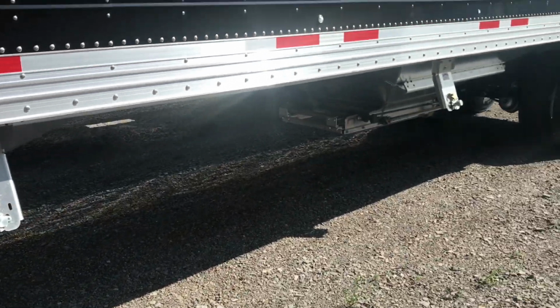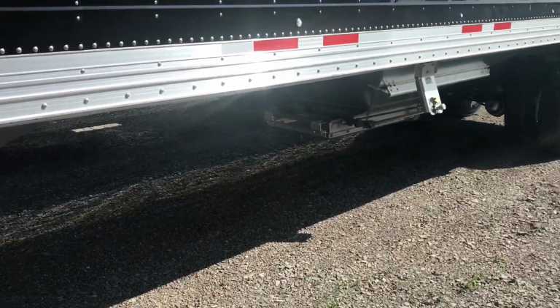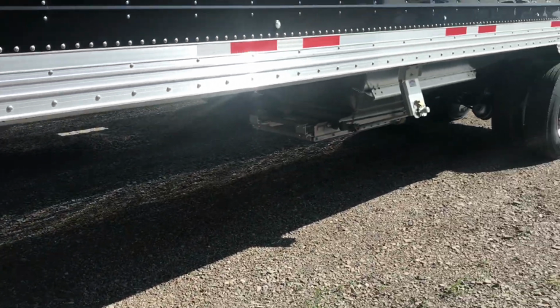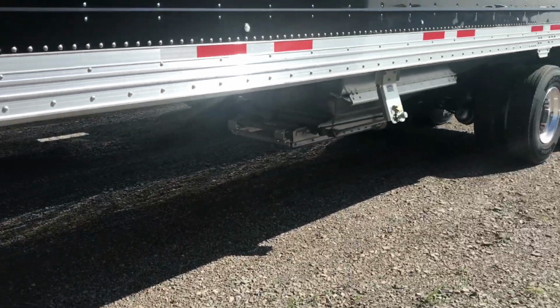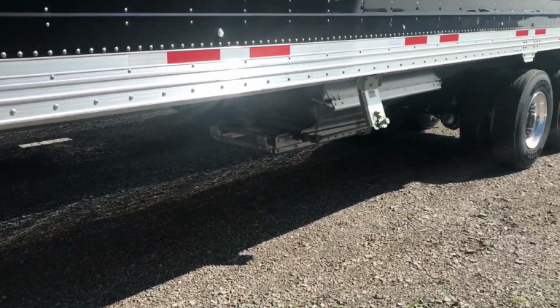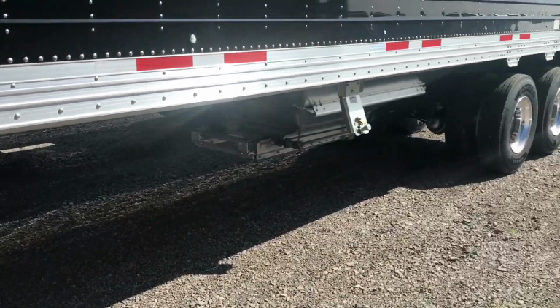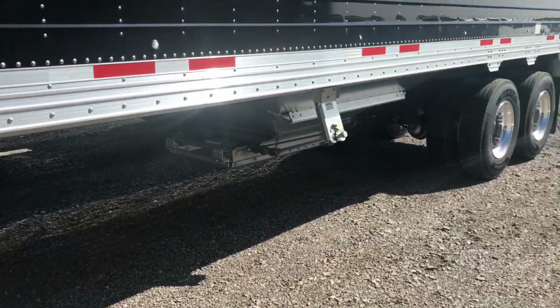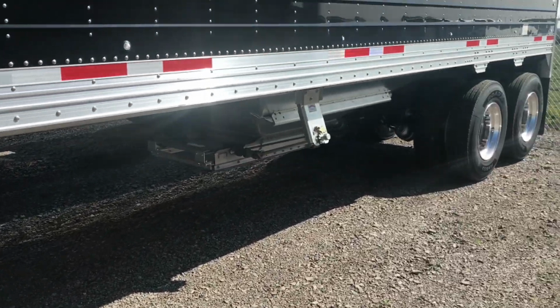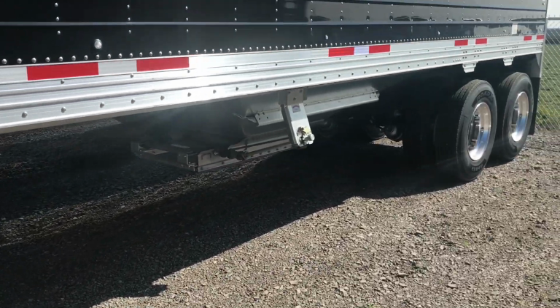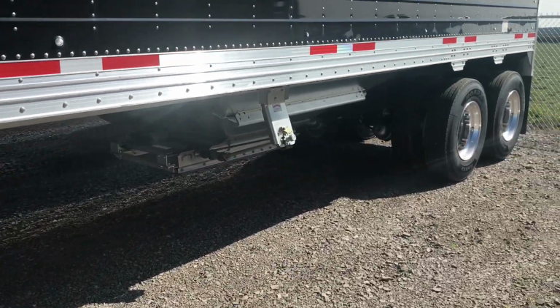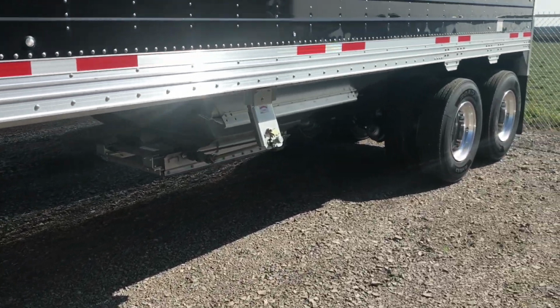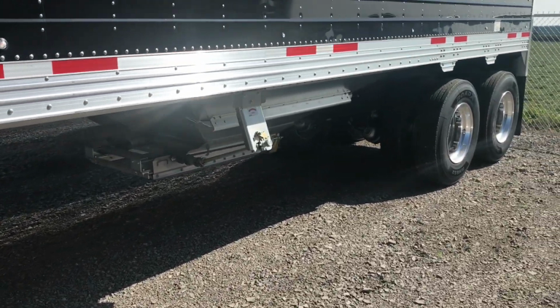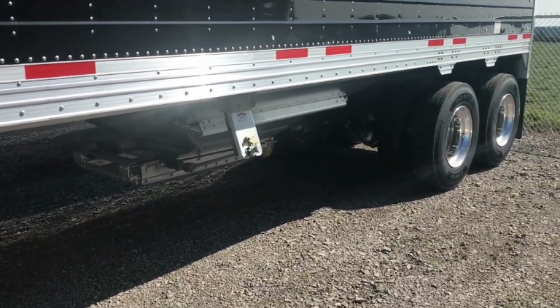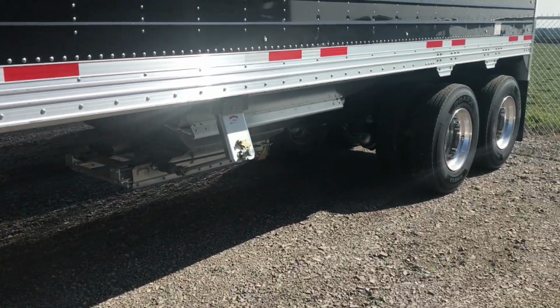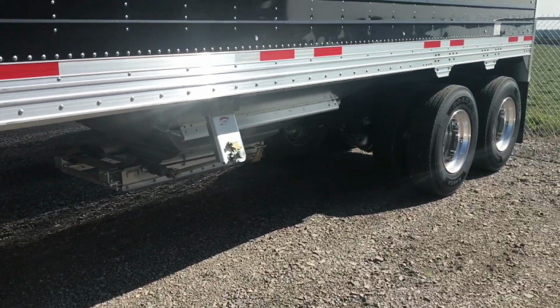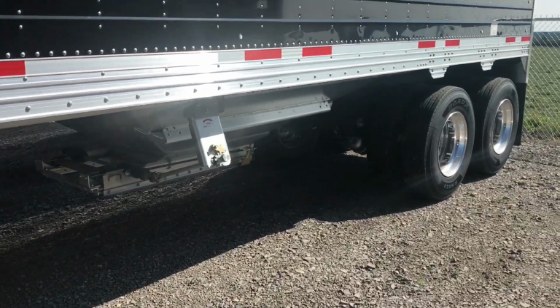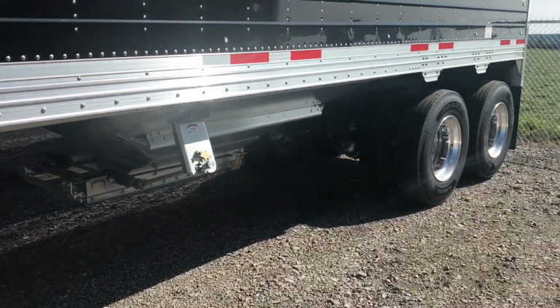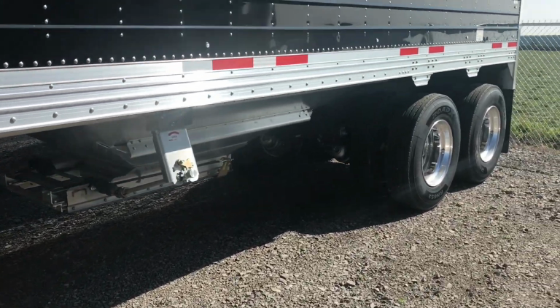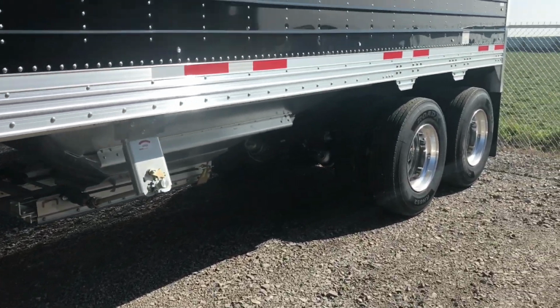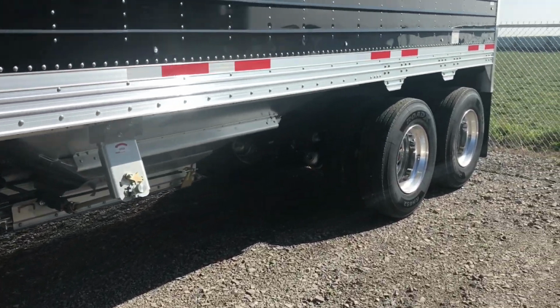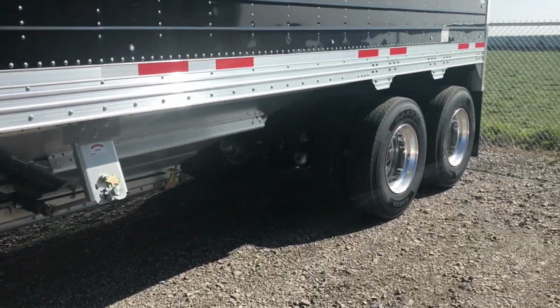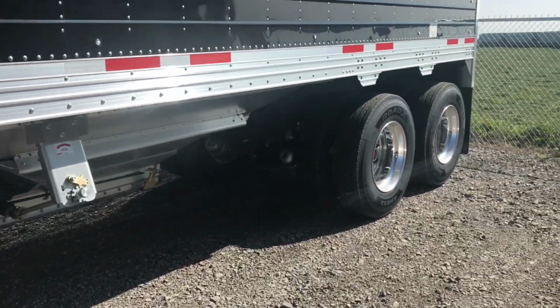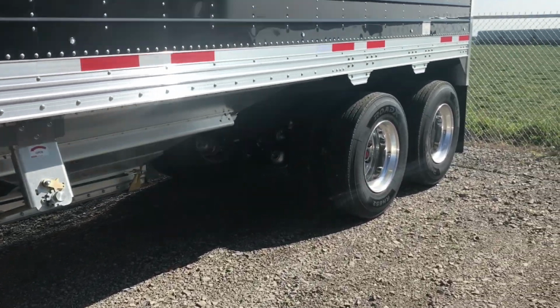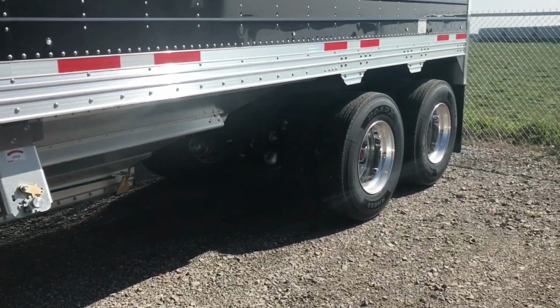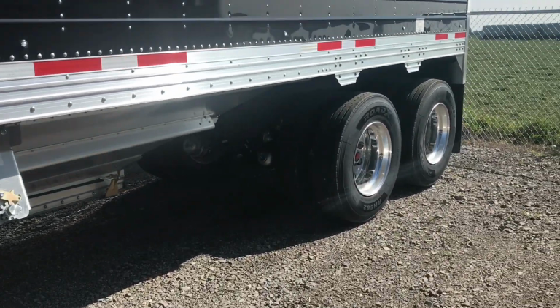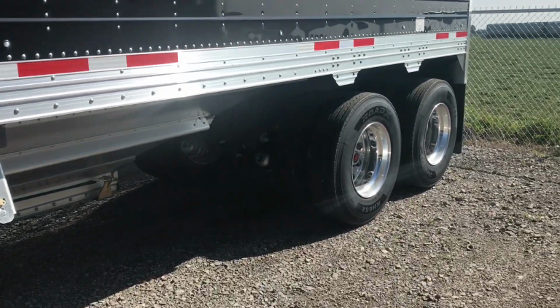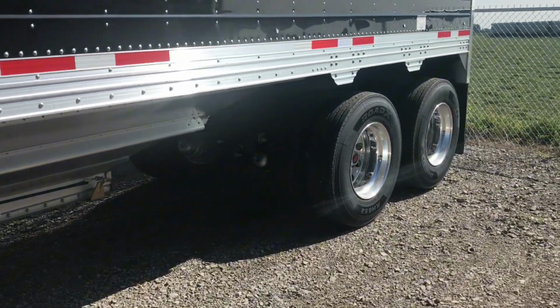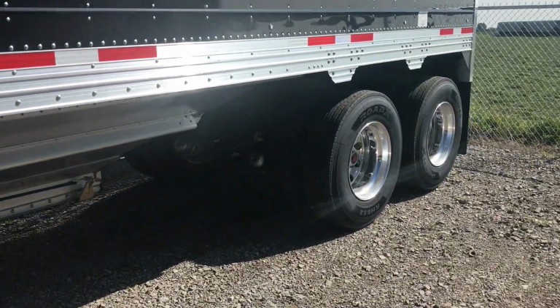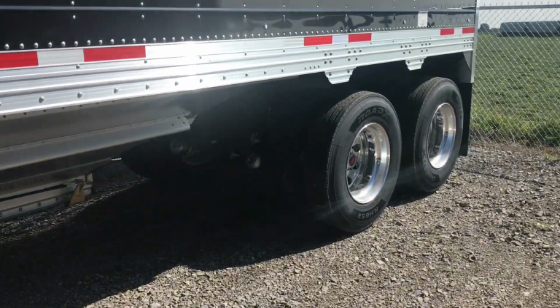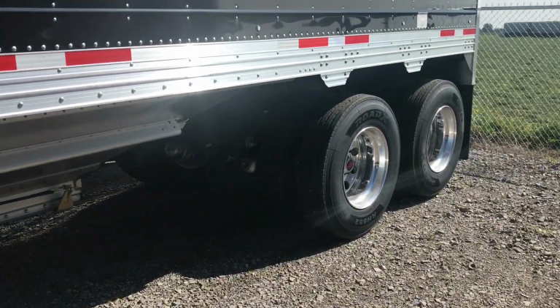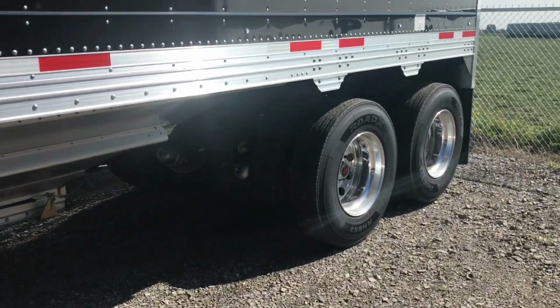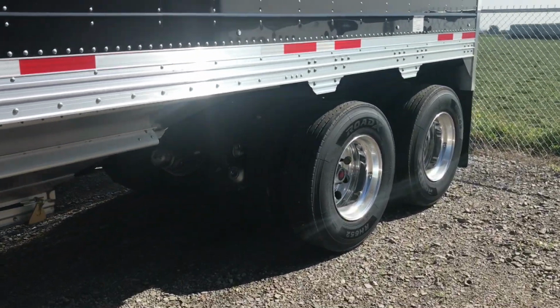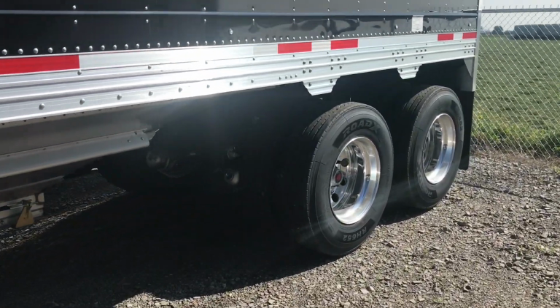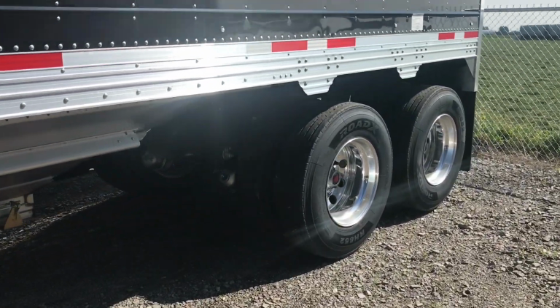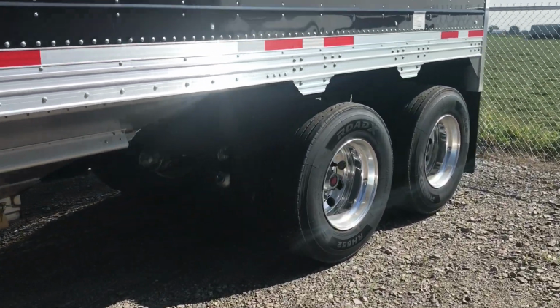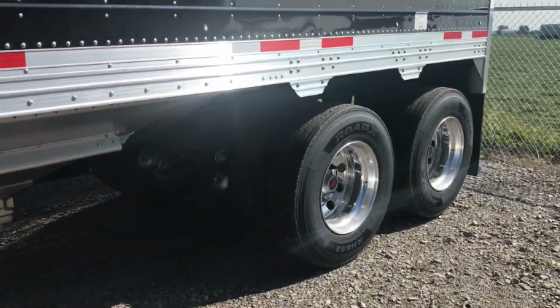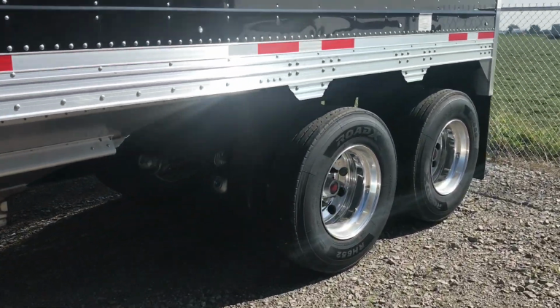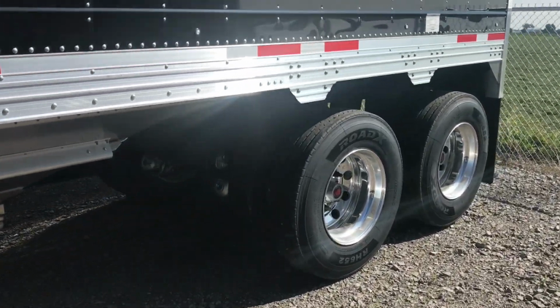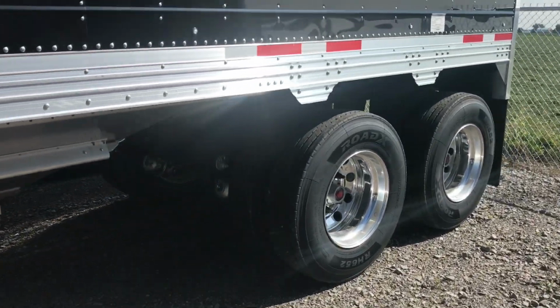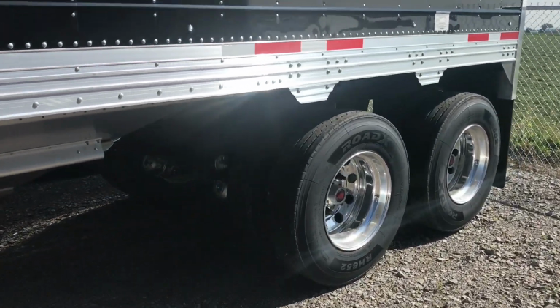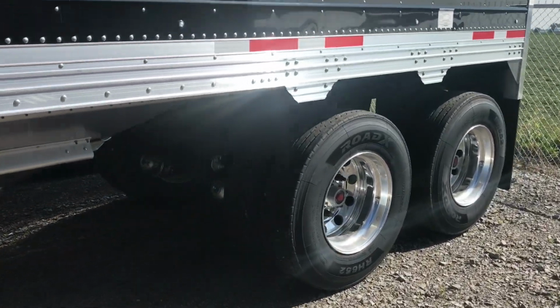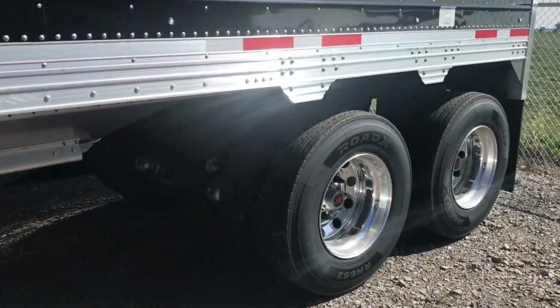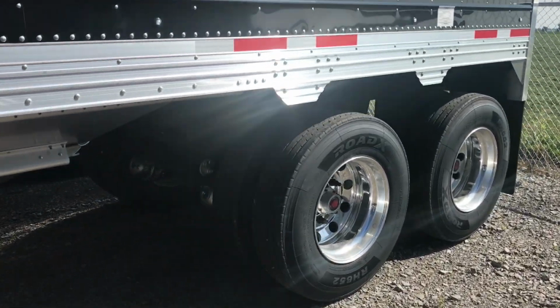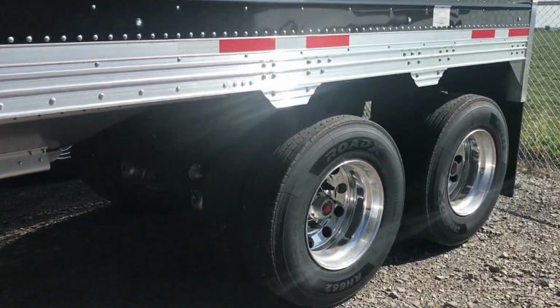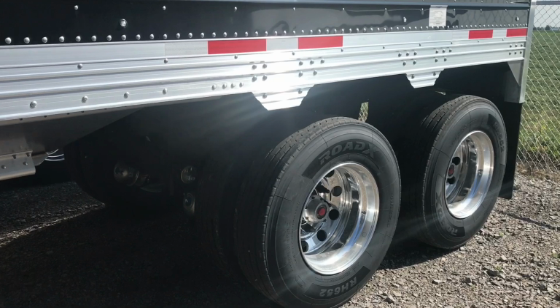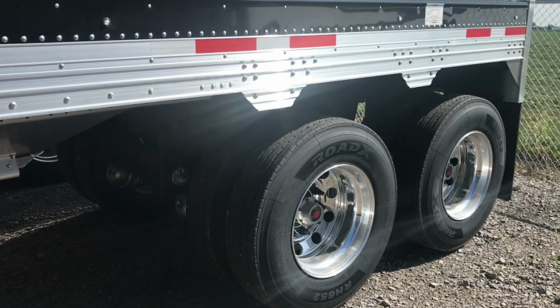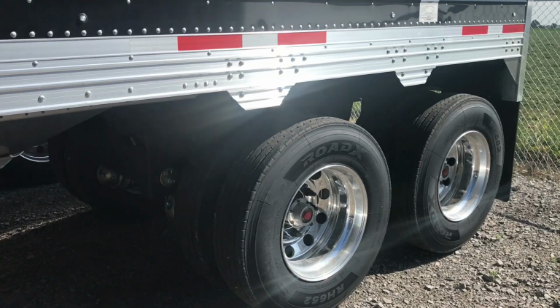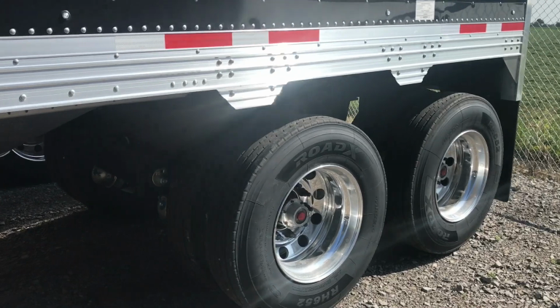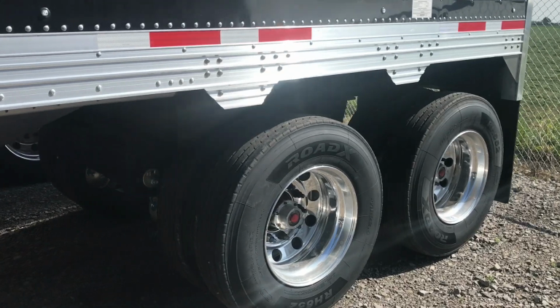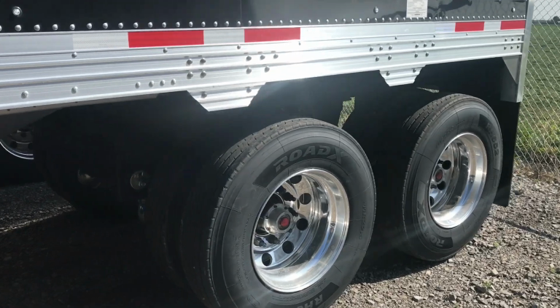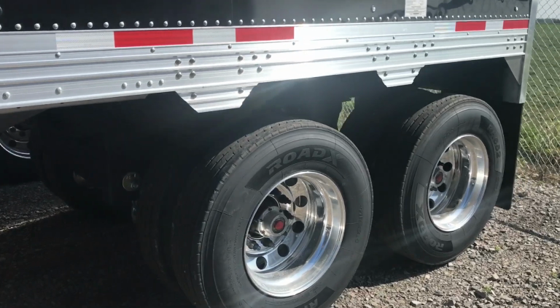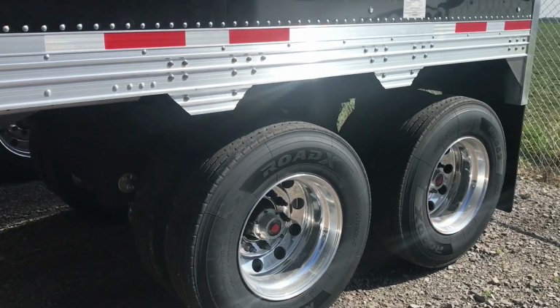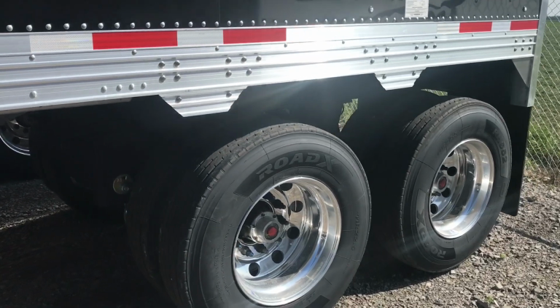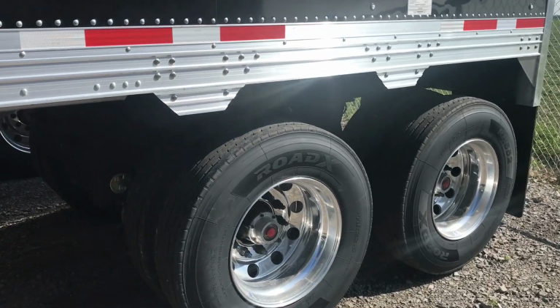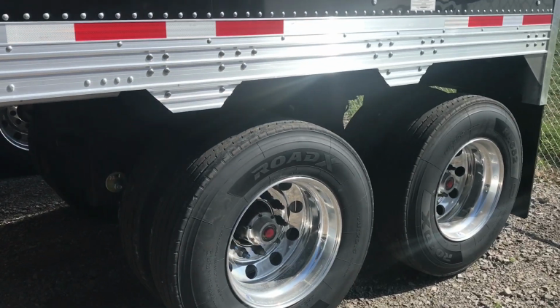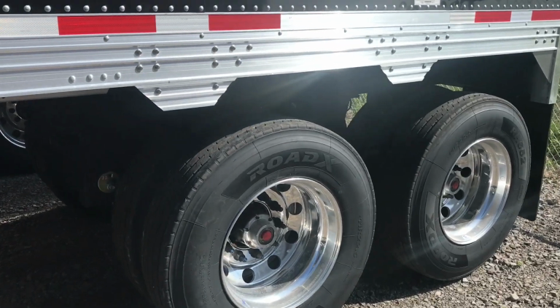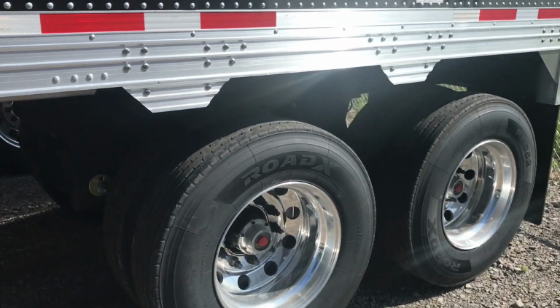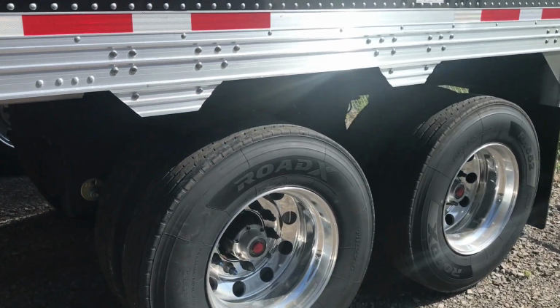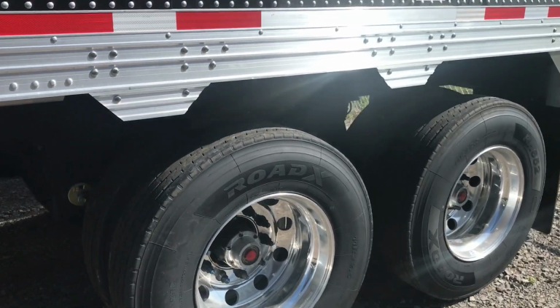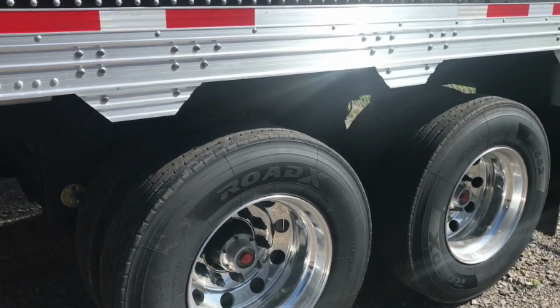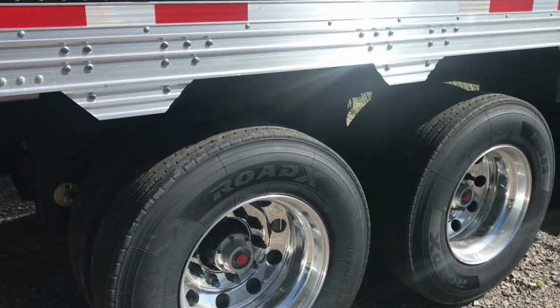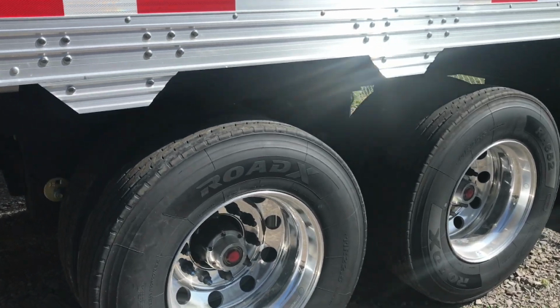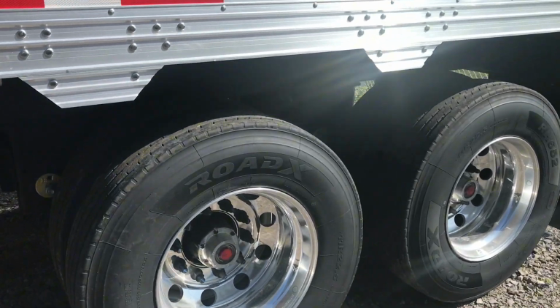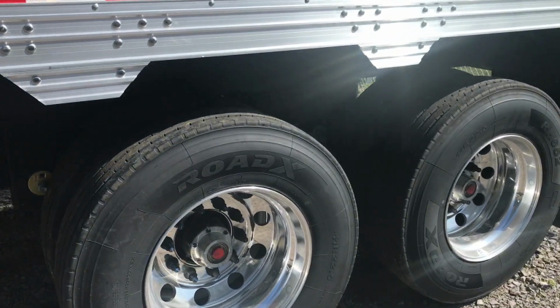On the back here we have four aluminum rims on the outside with four steel wheels on the inside on 22.5 tires.